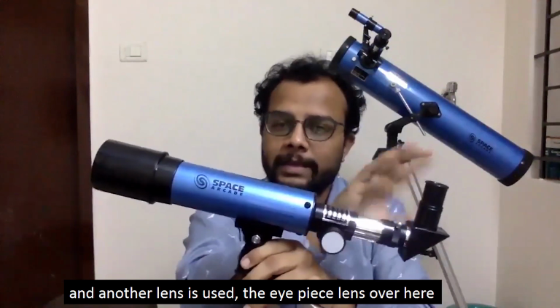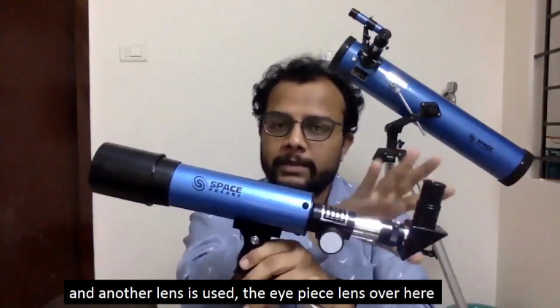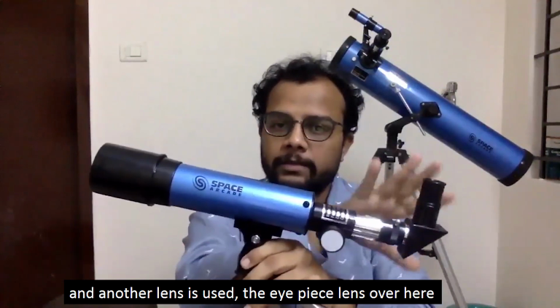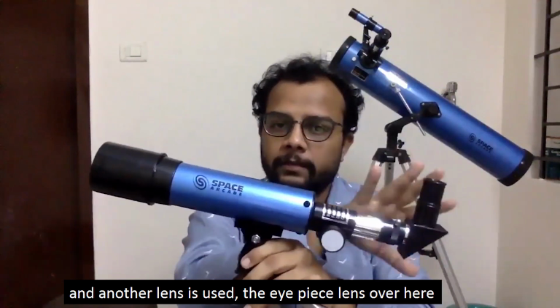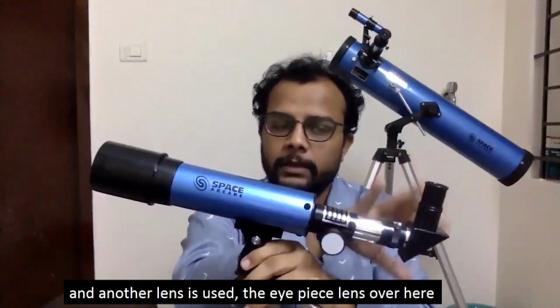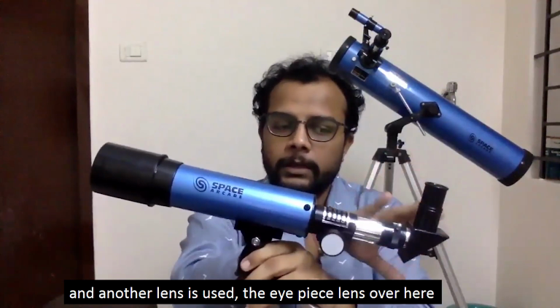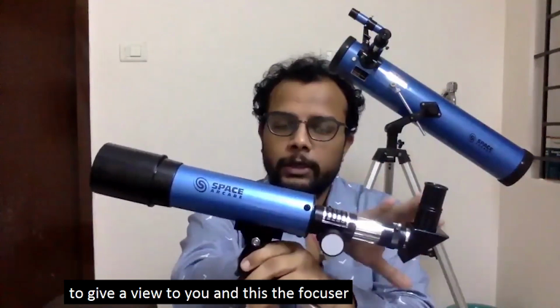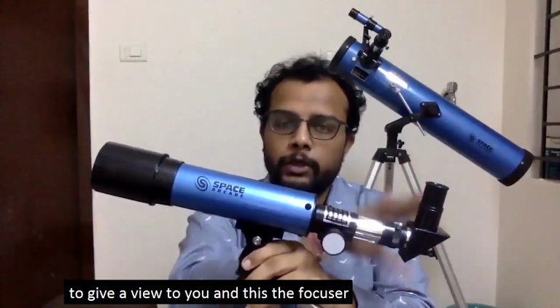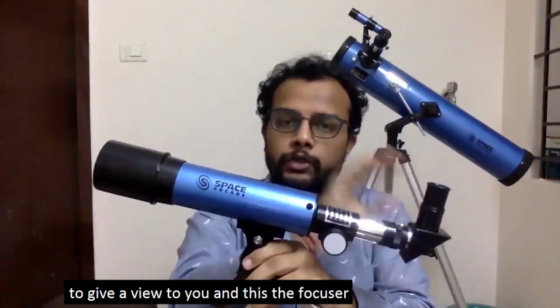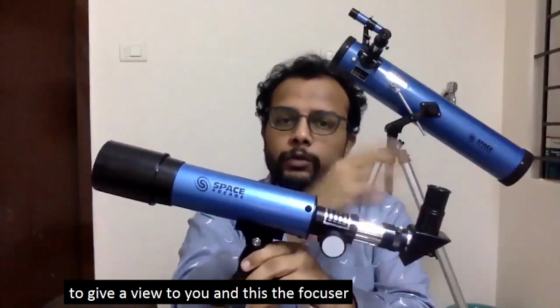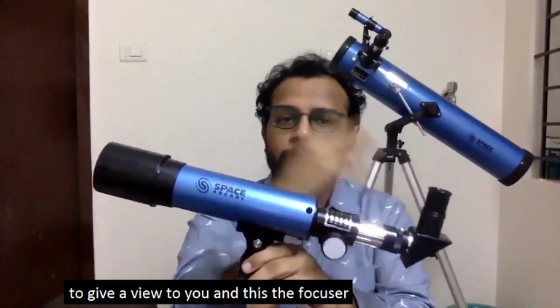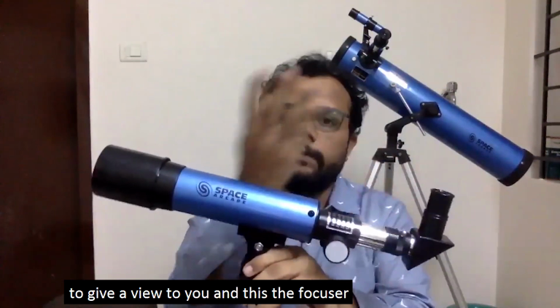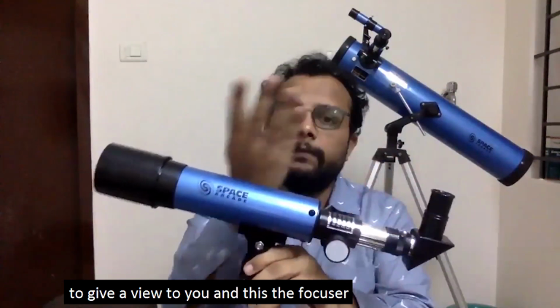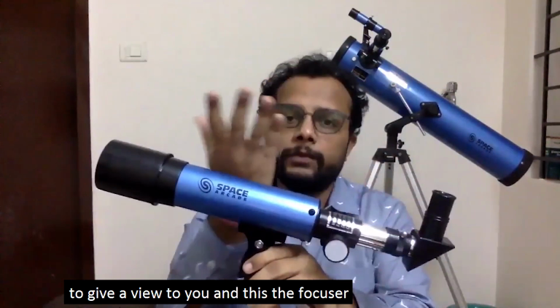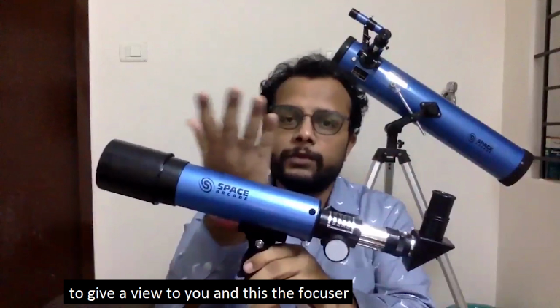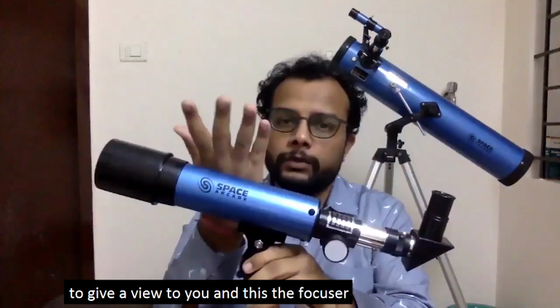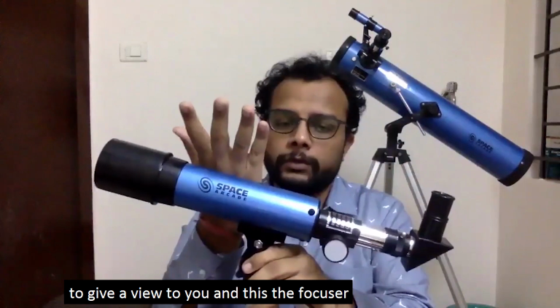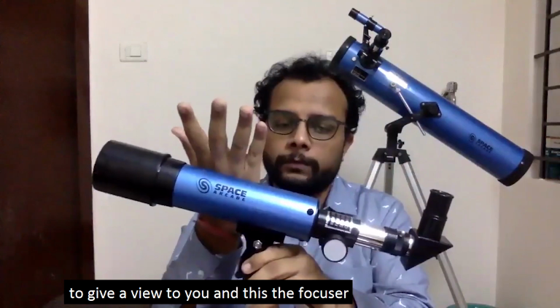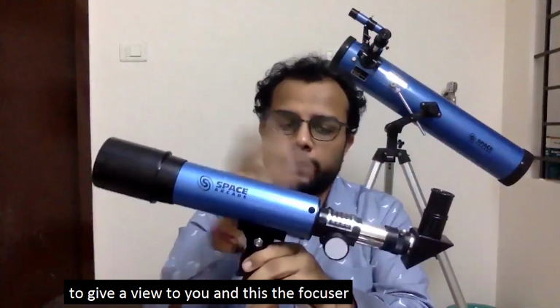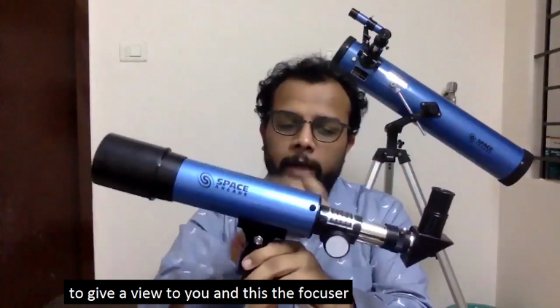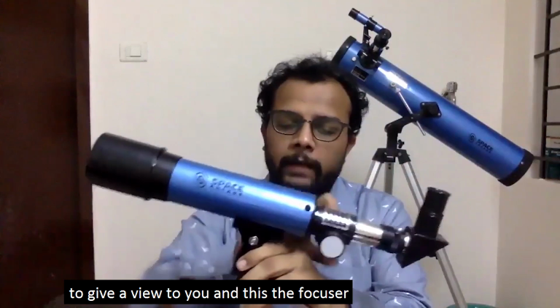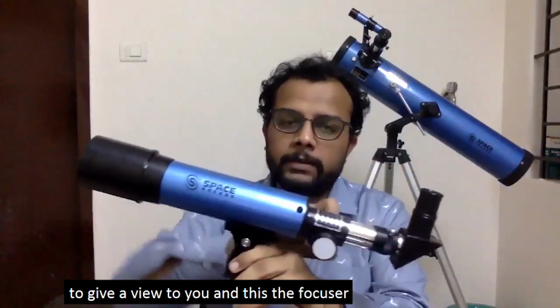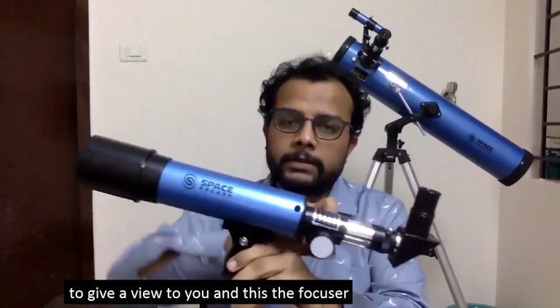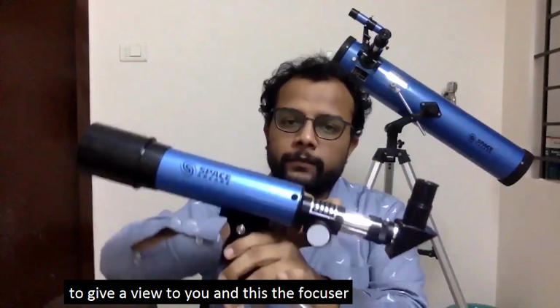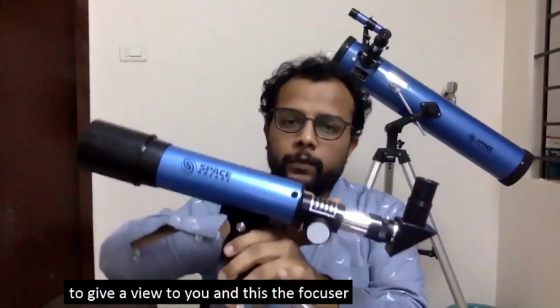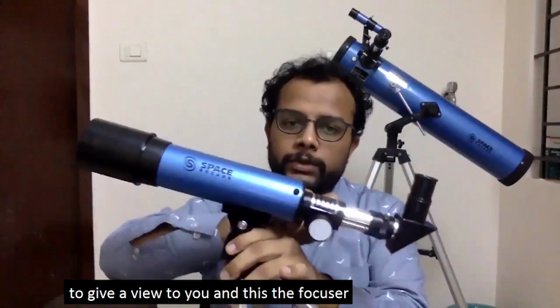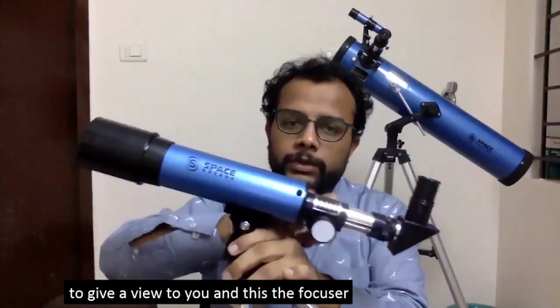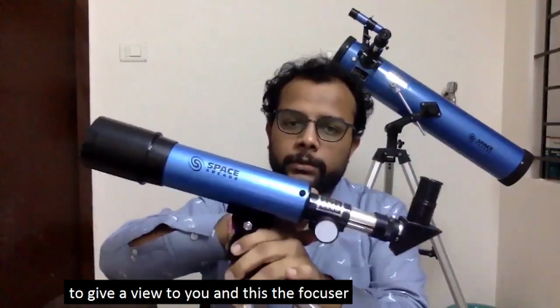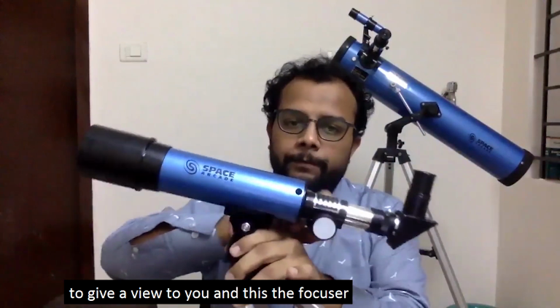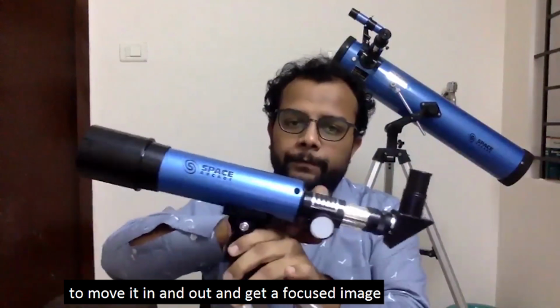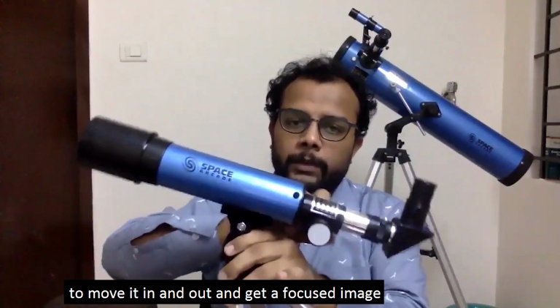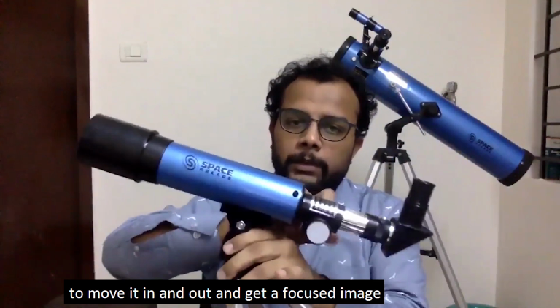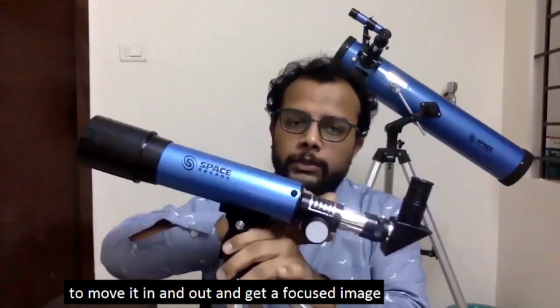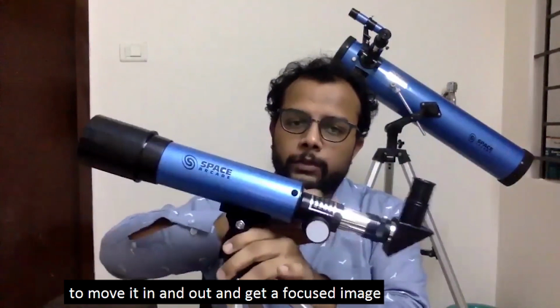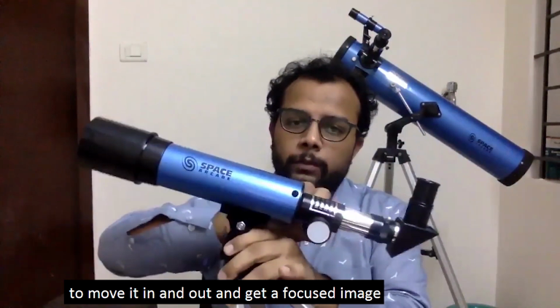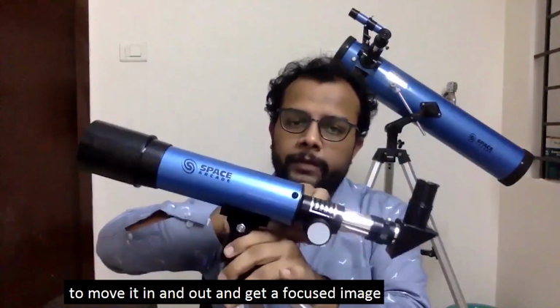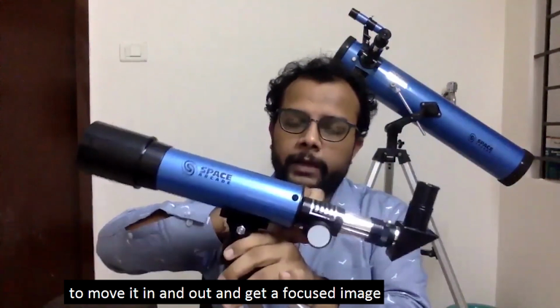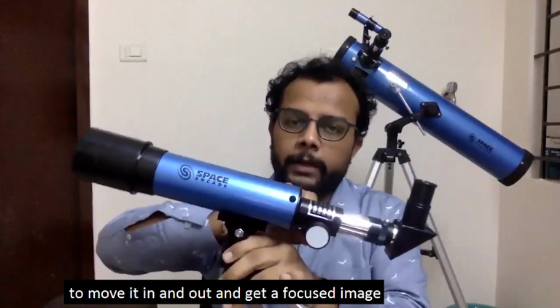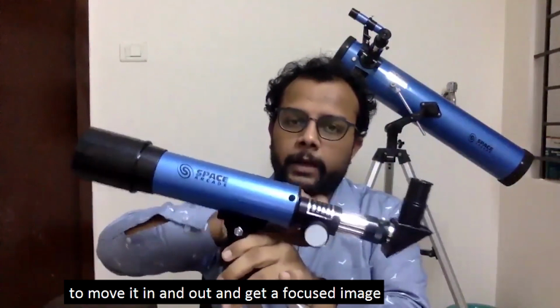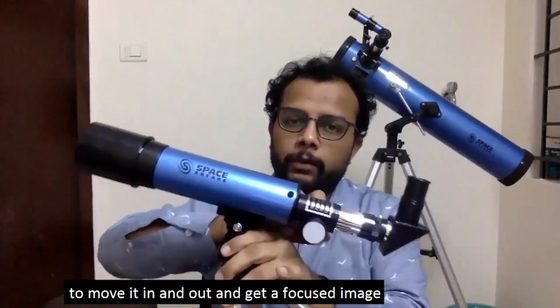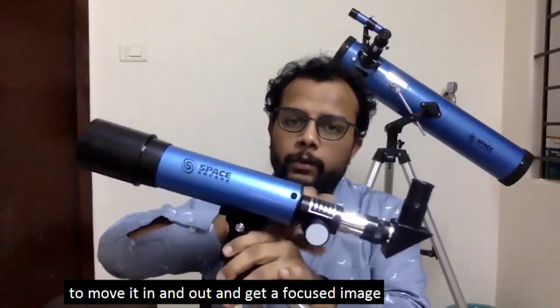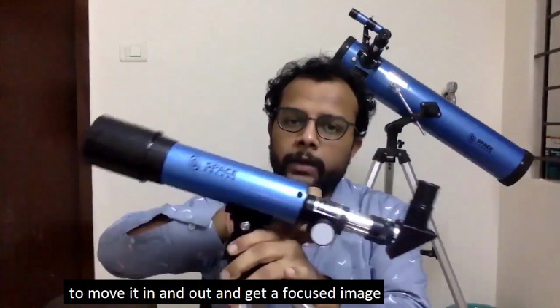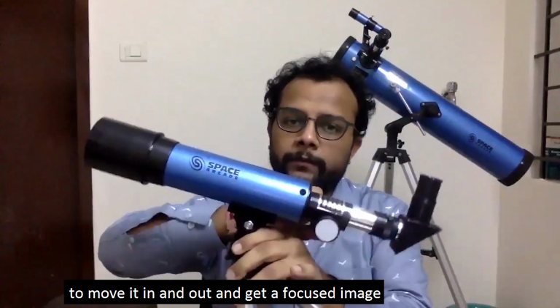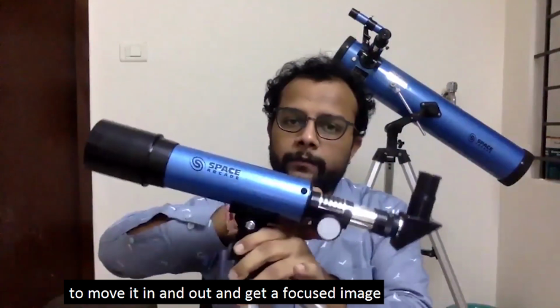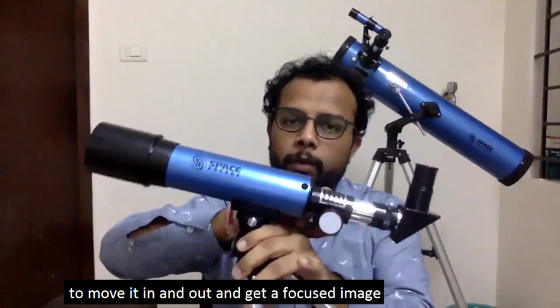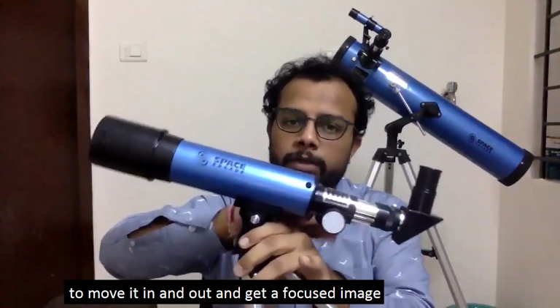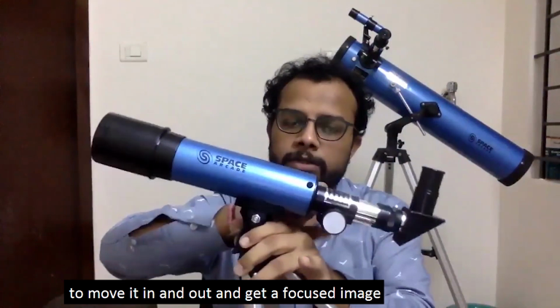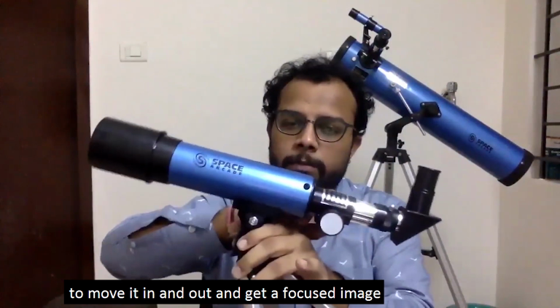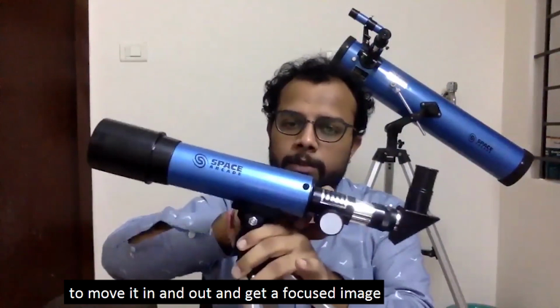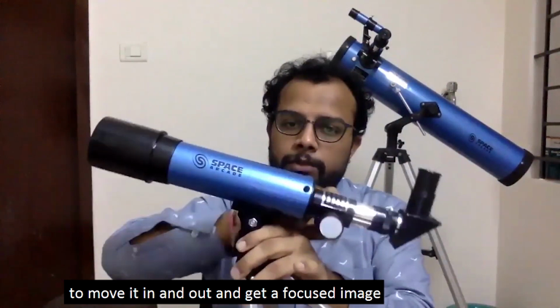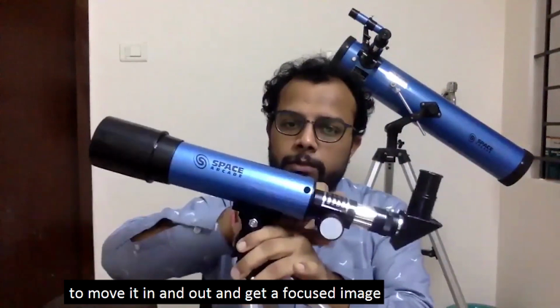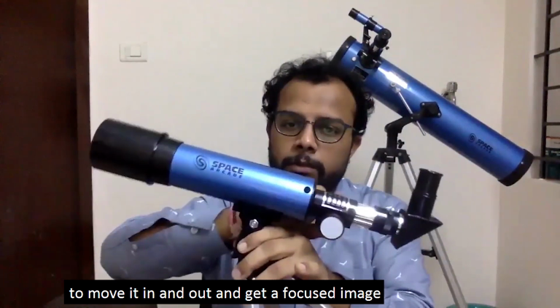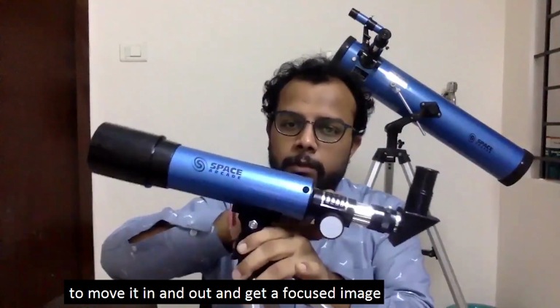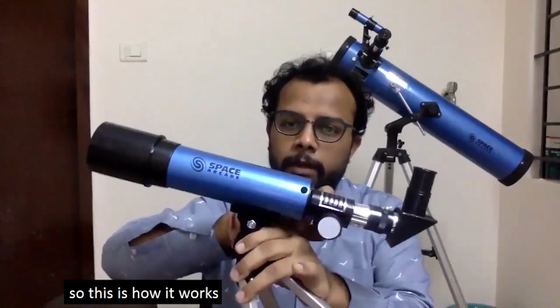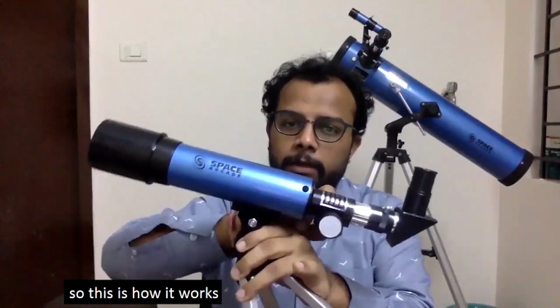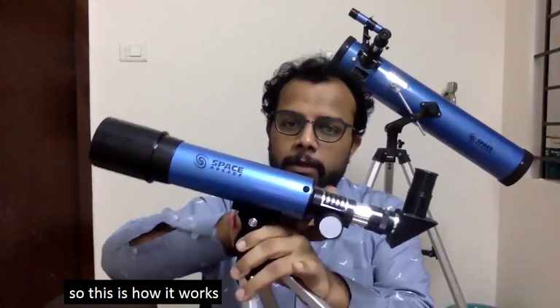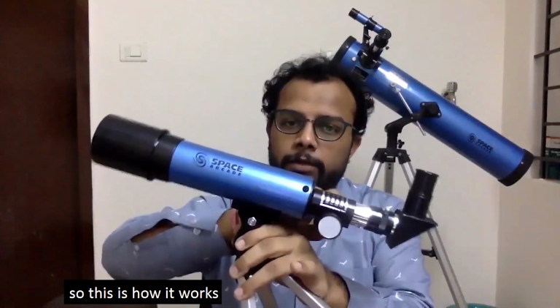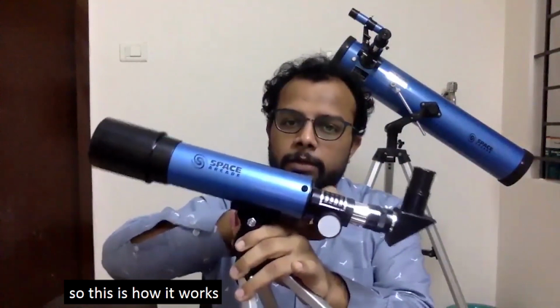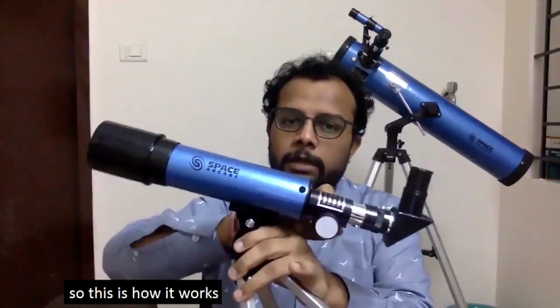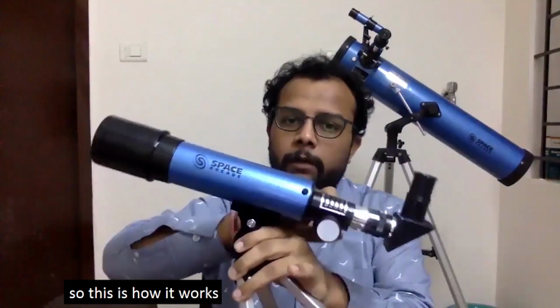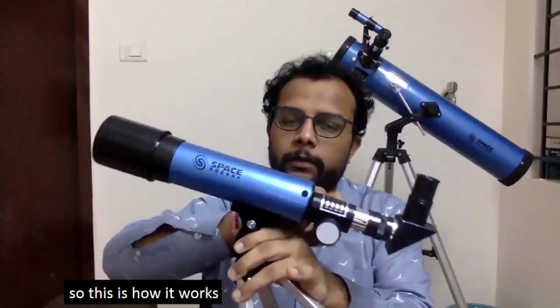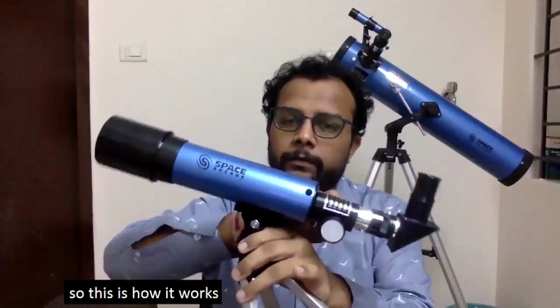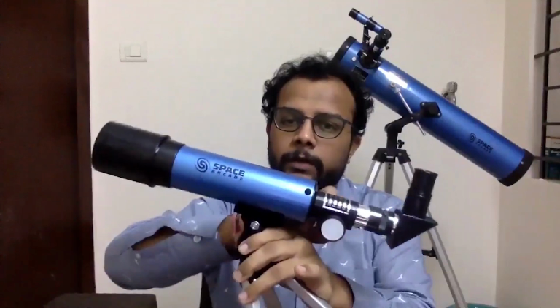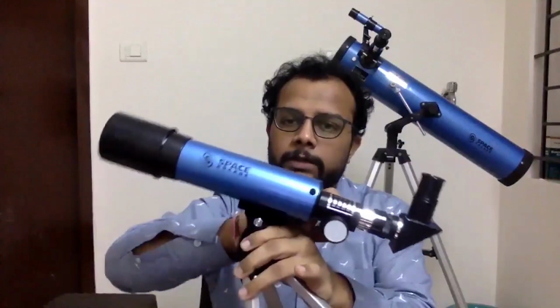And another lens, the eyepiece lens, is used over here to give a view, and this is the focus knob to move it in and out to get a sharp focus. This is how the refractor telescope works.